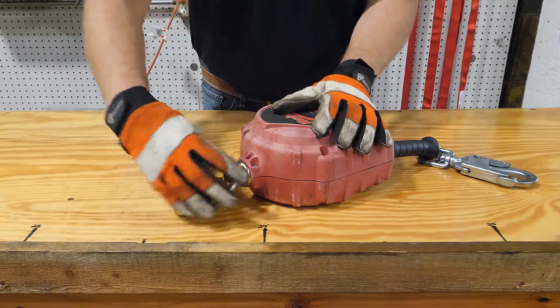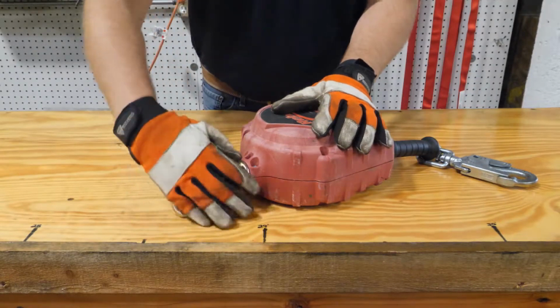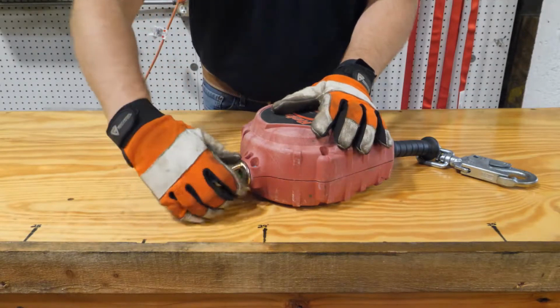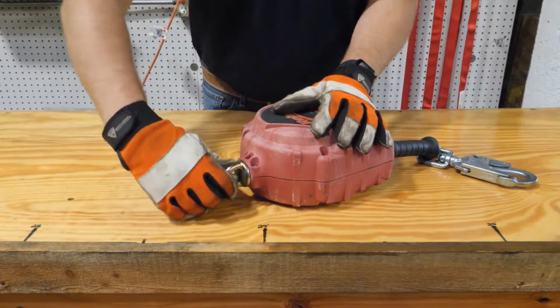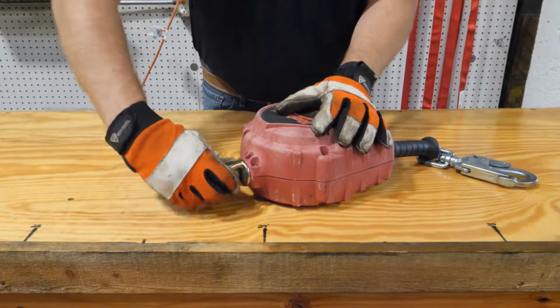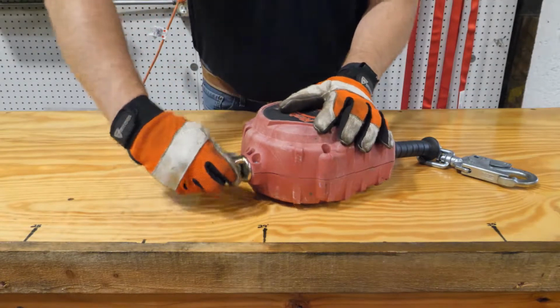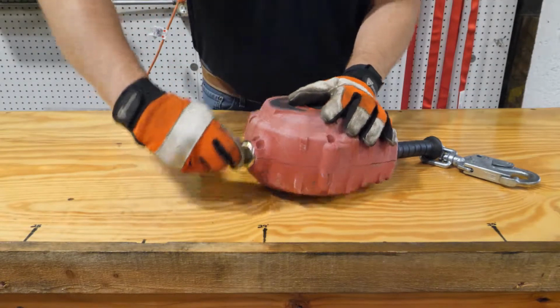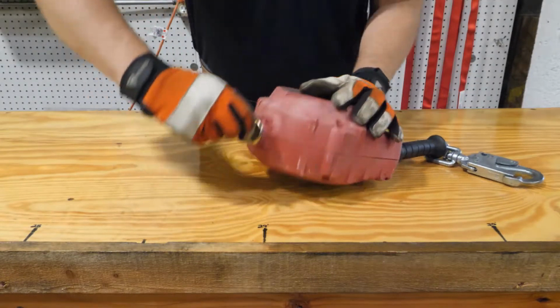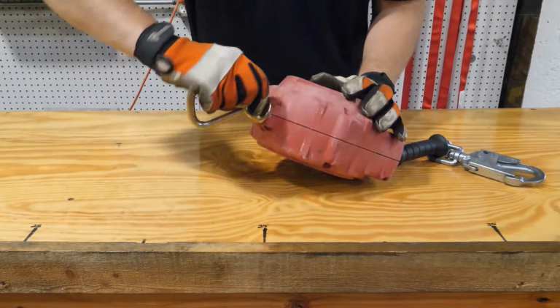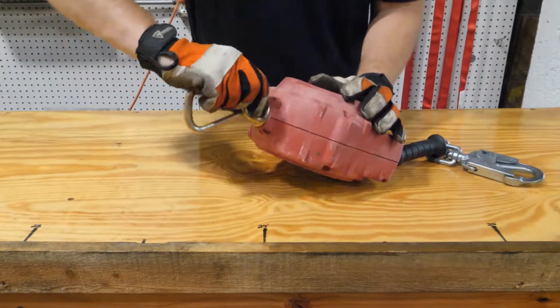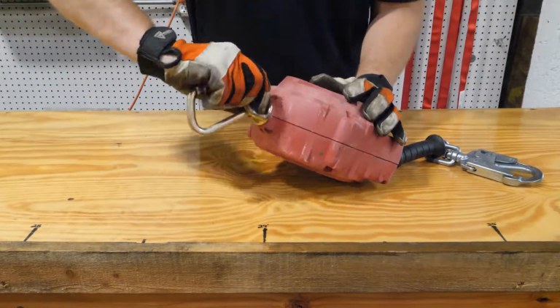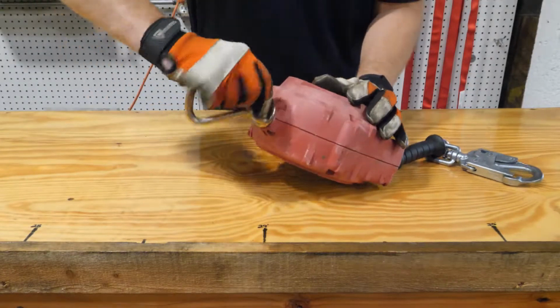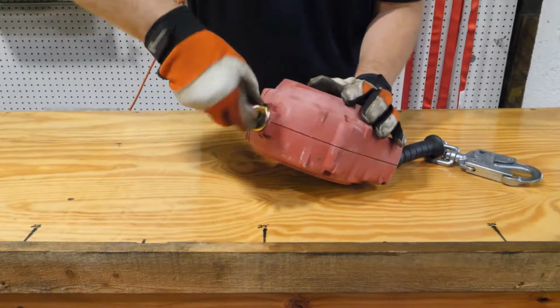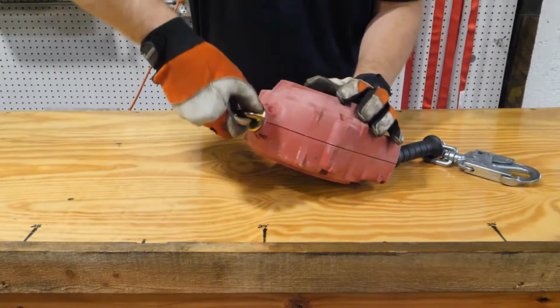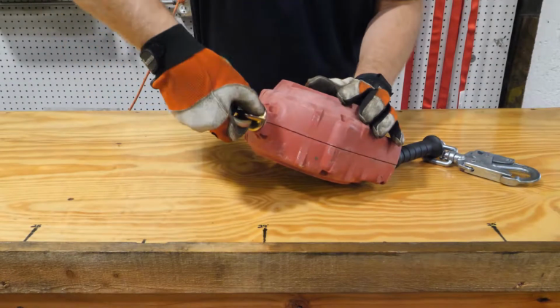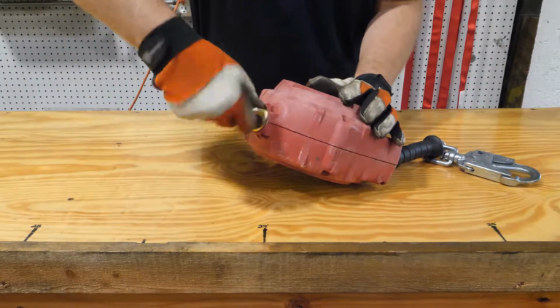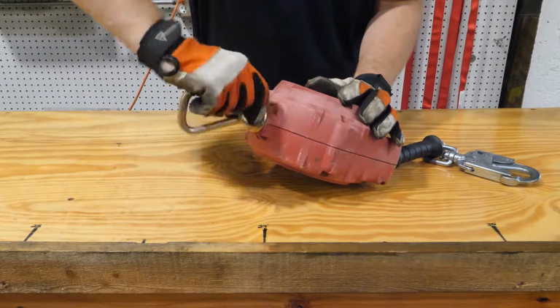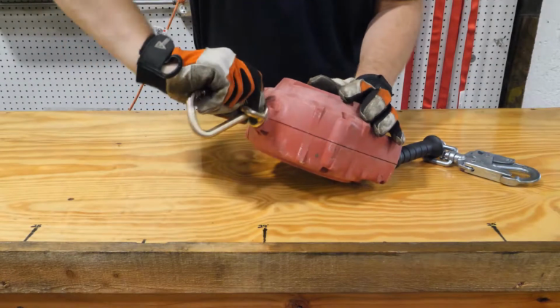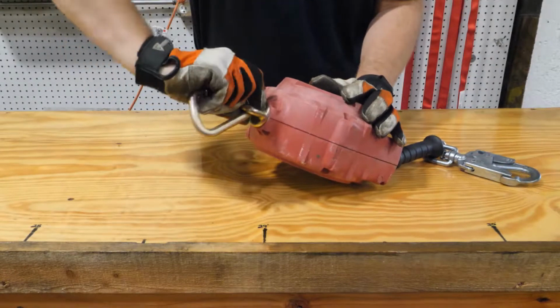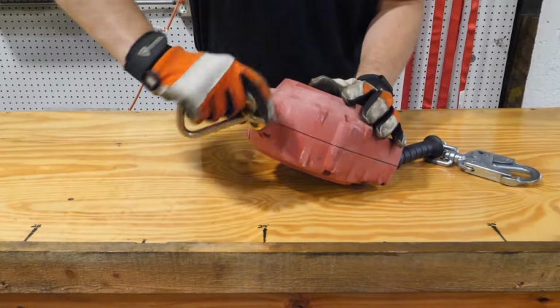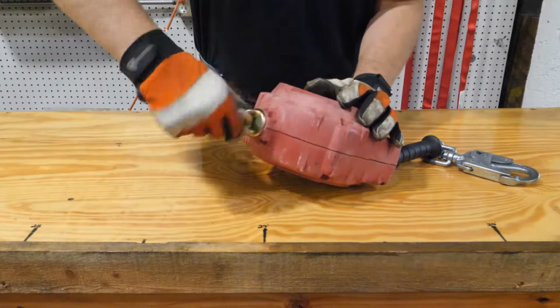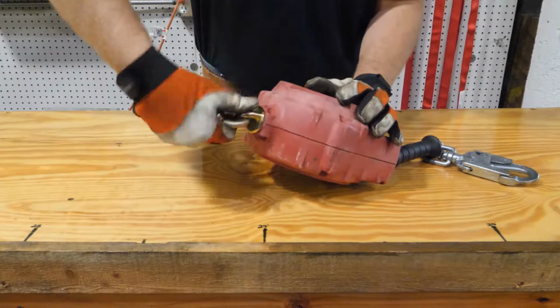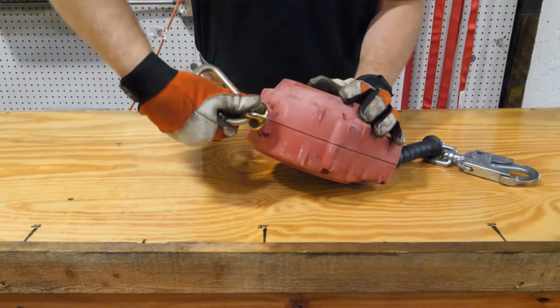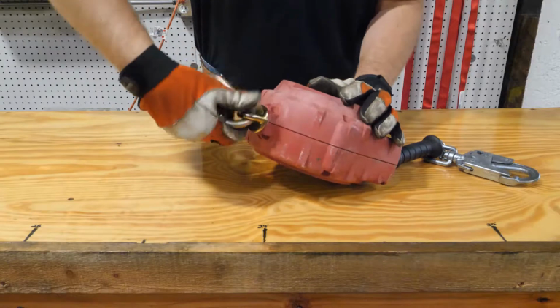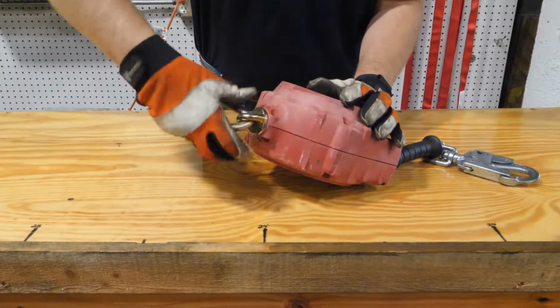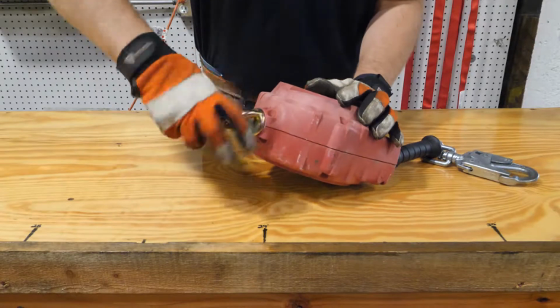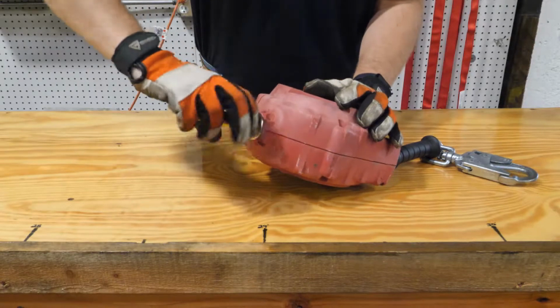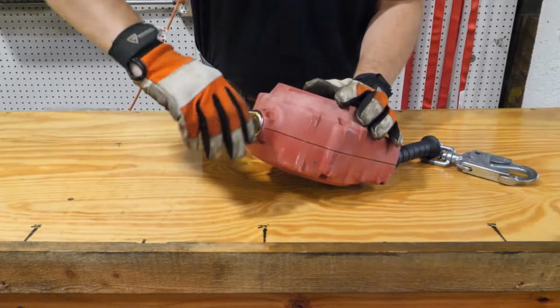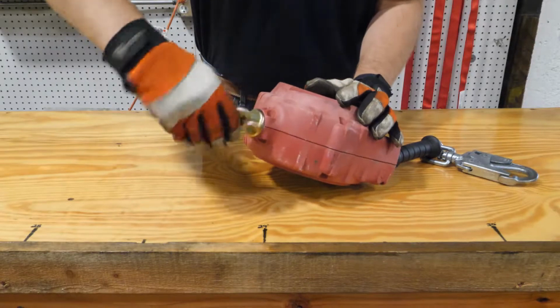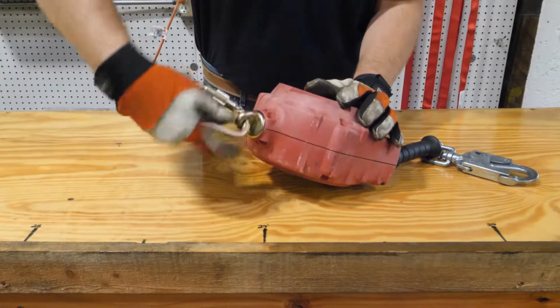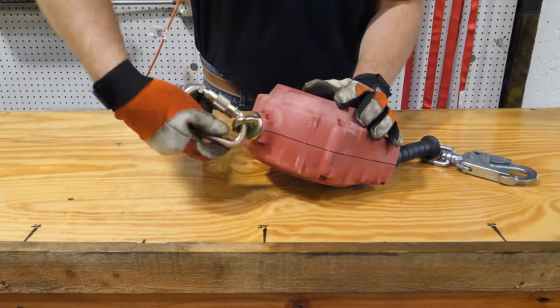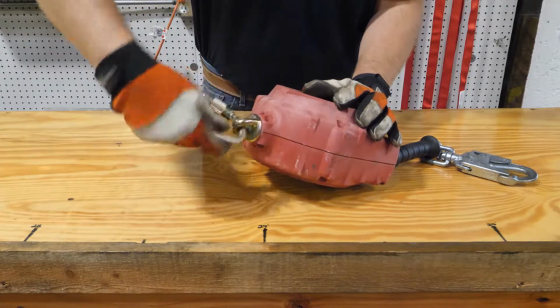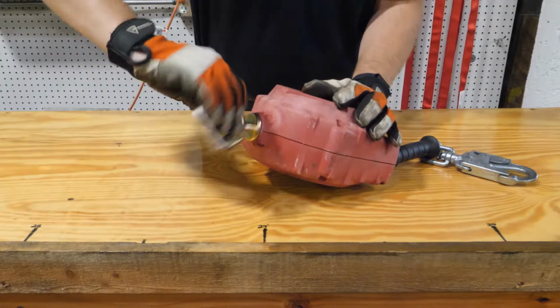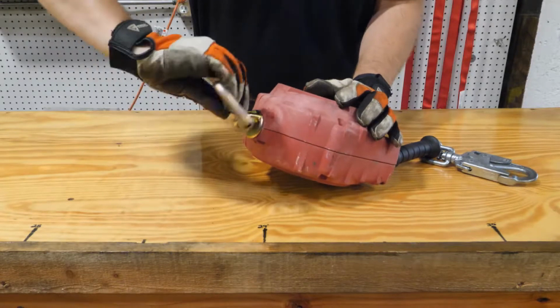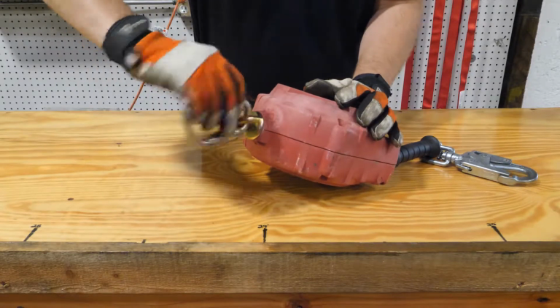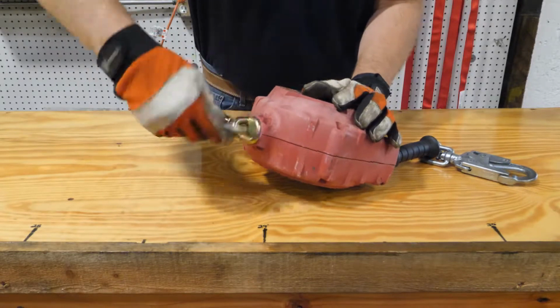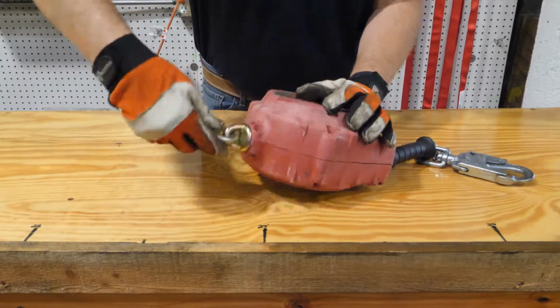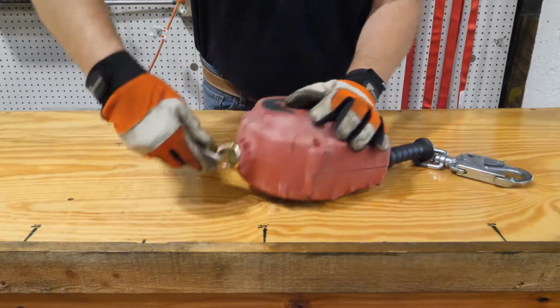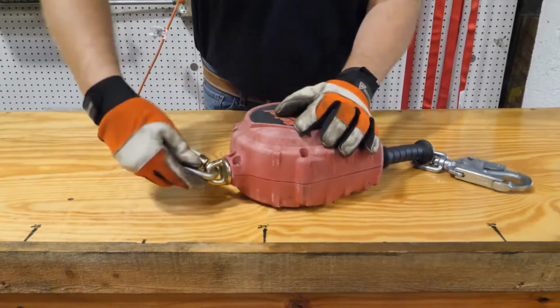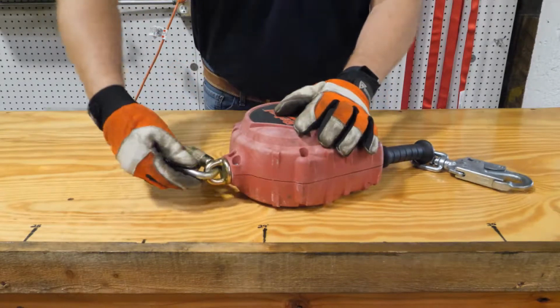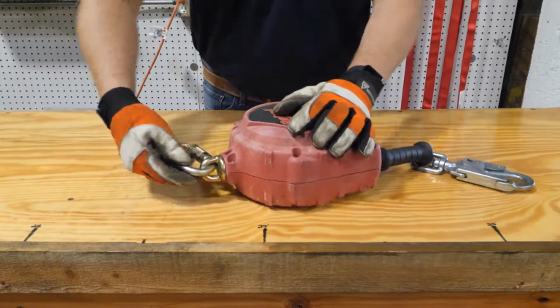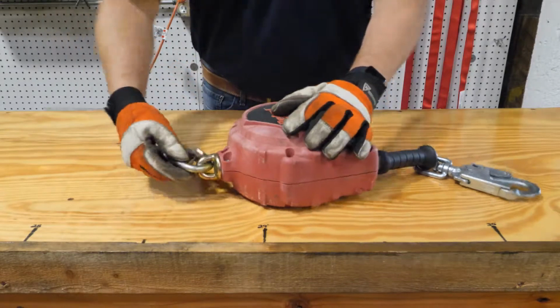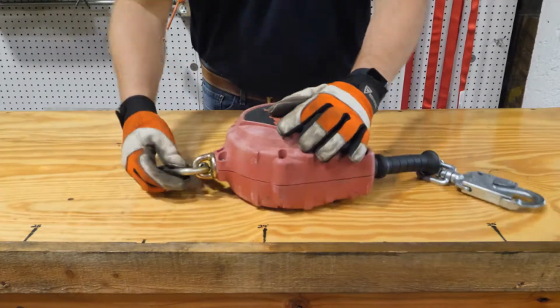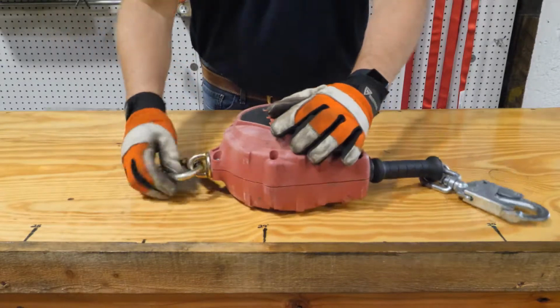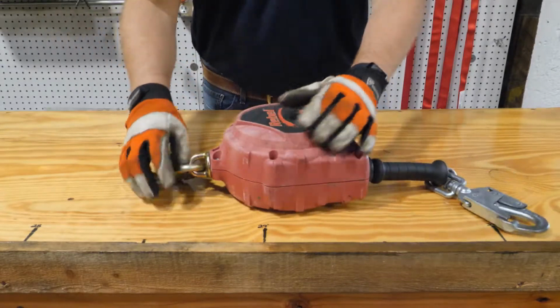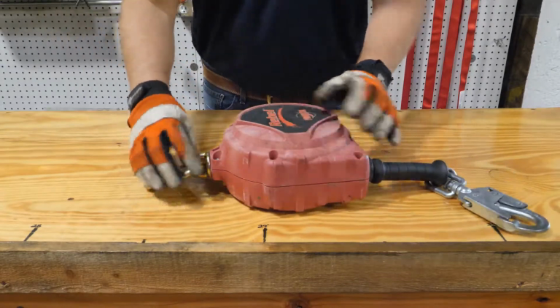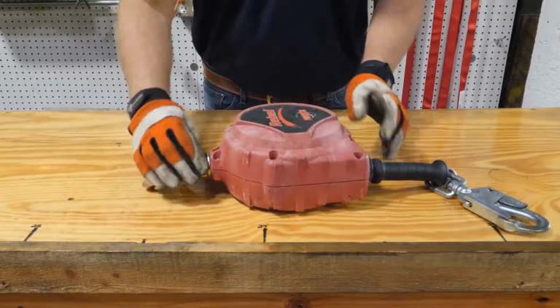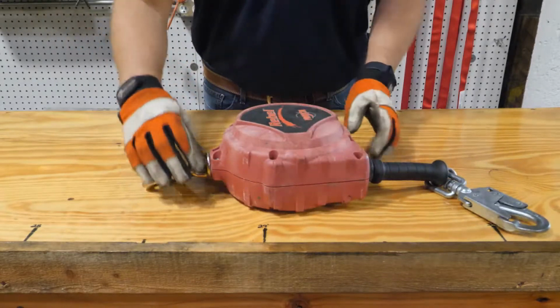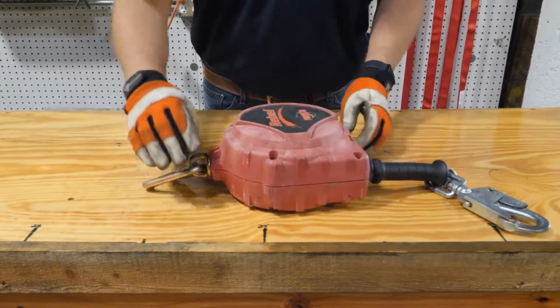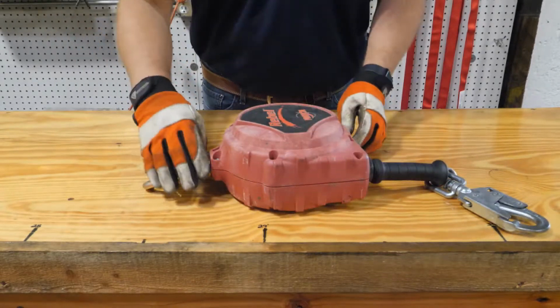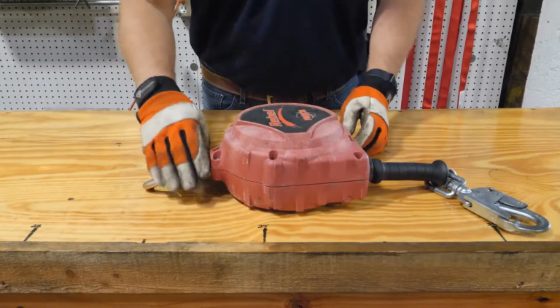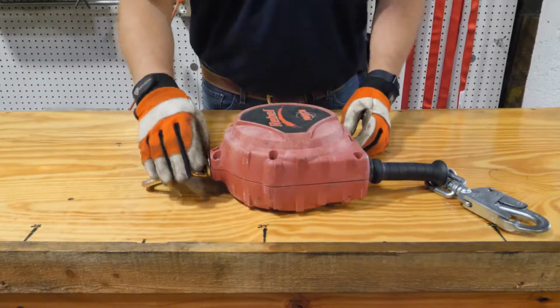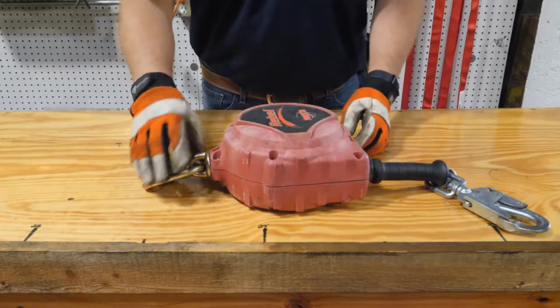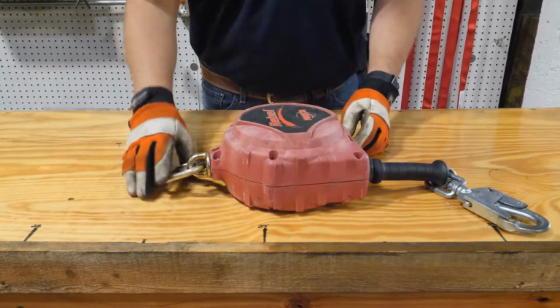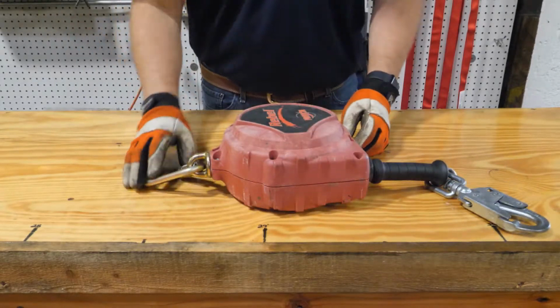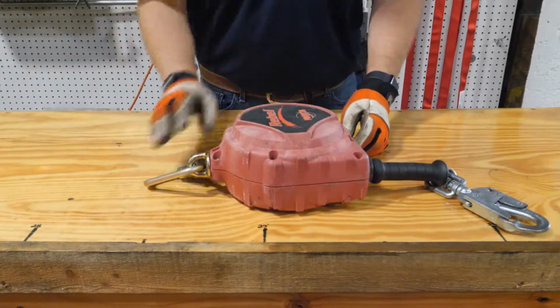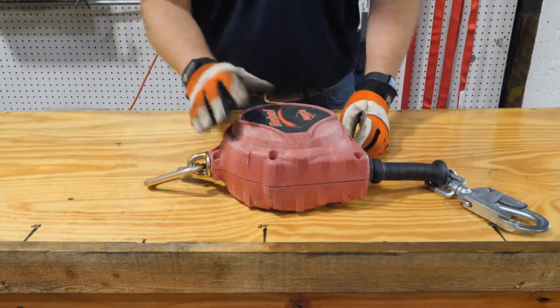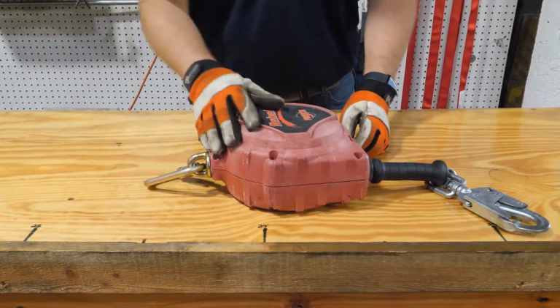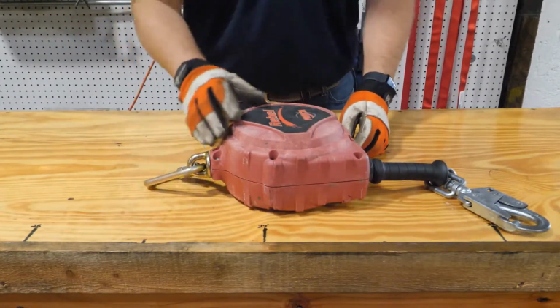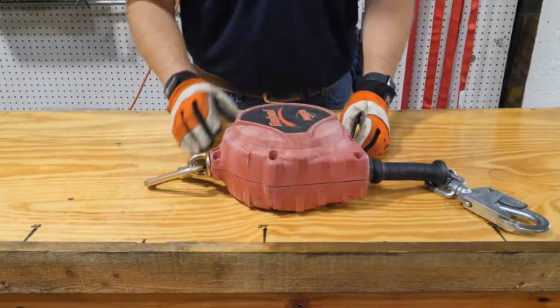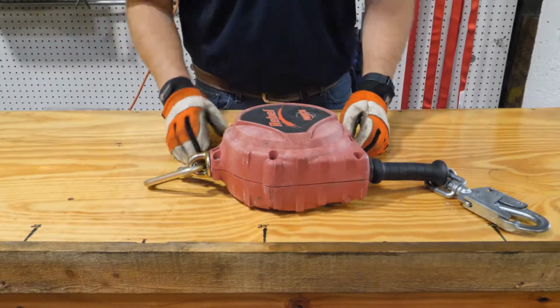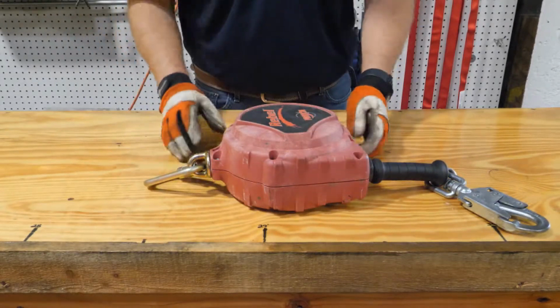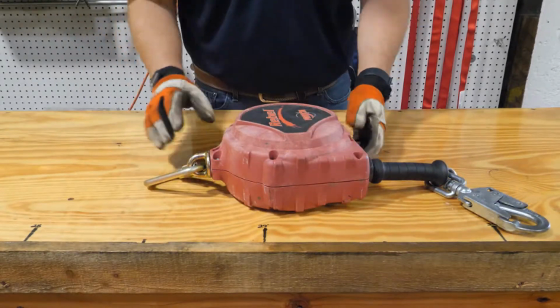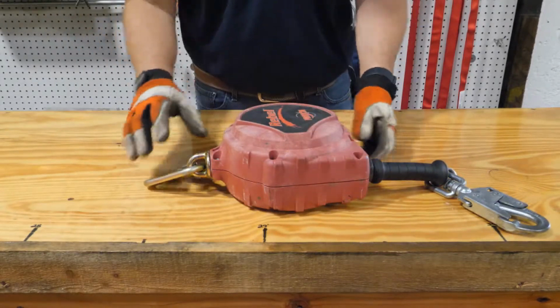Check the pivoting connector to see that it has smooth 360-degree movement. It's an important part of its functionality.